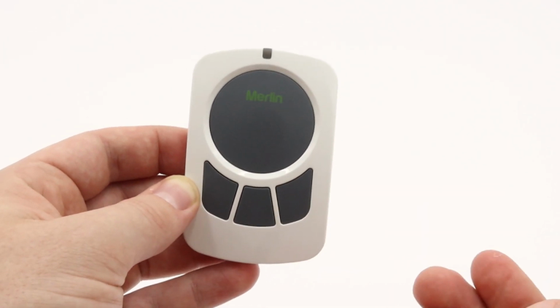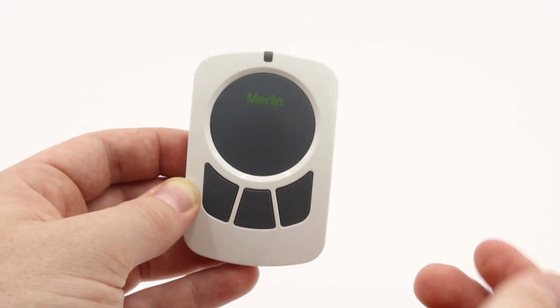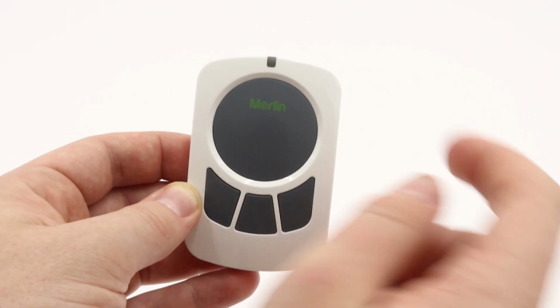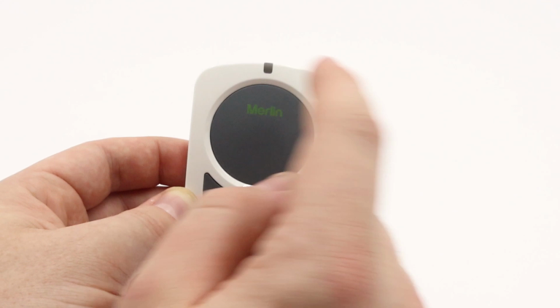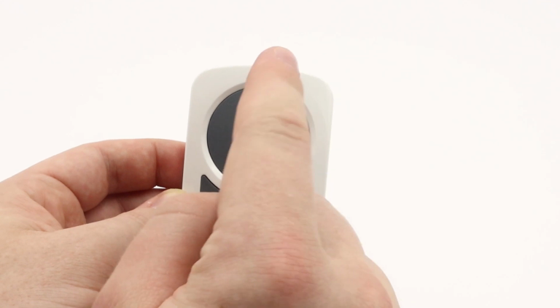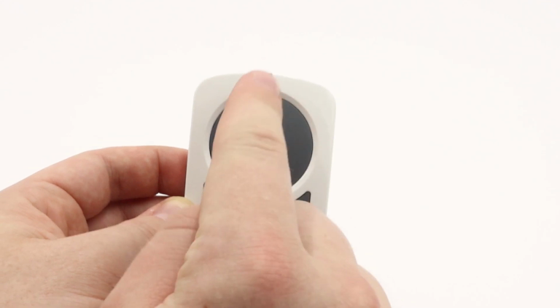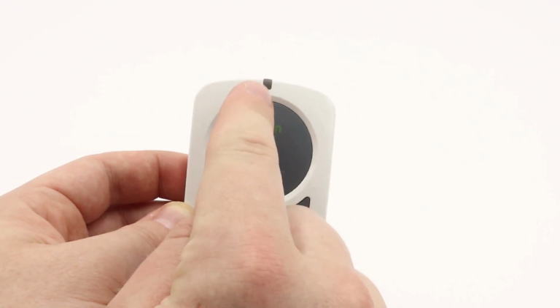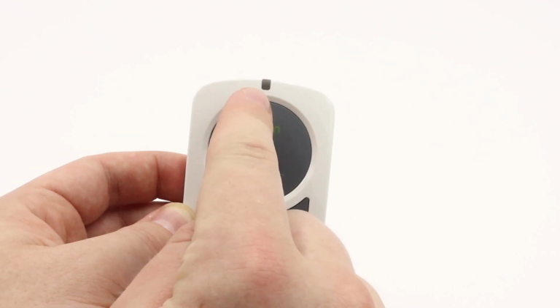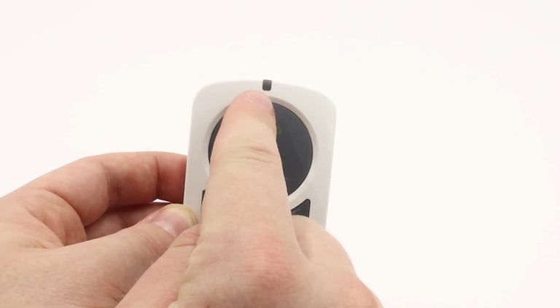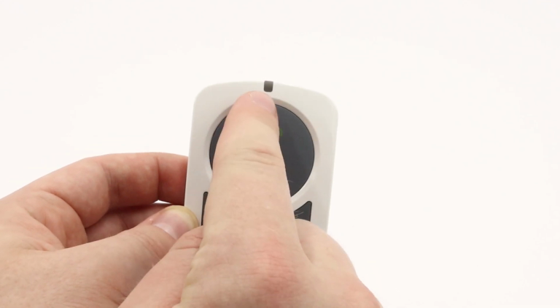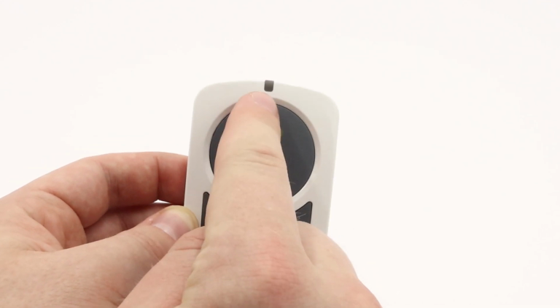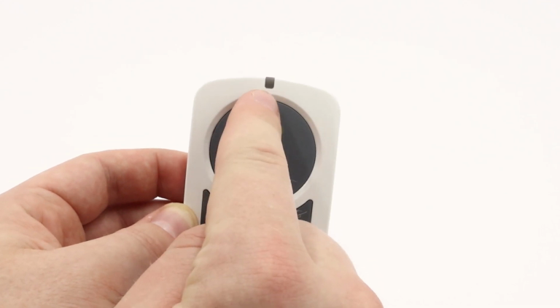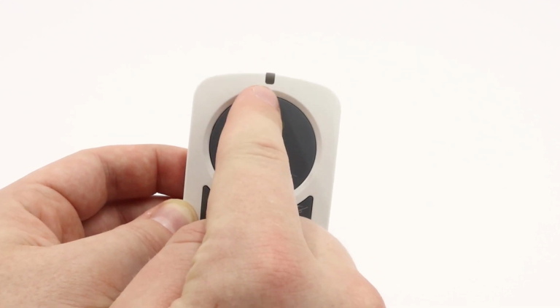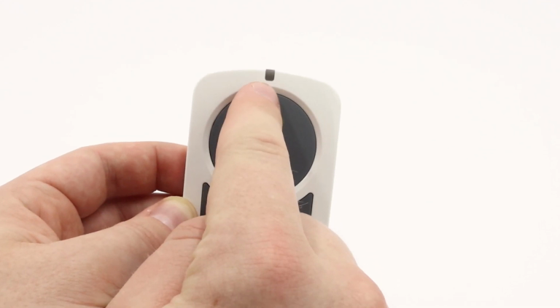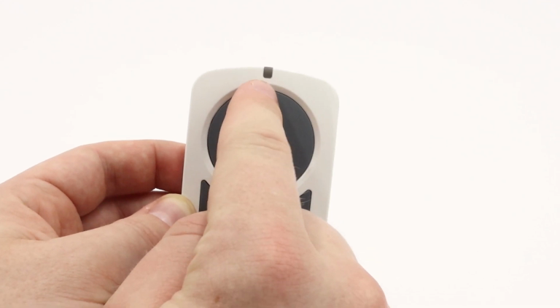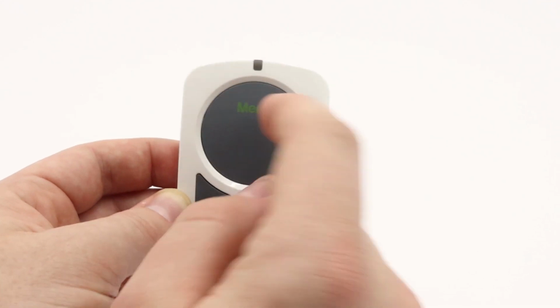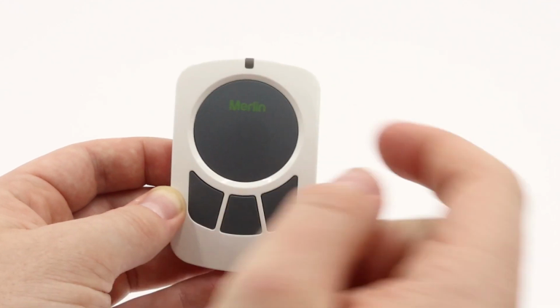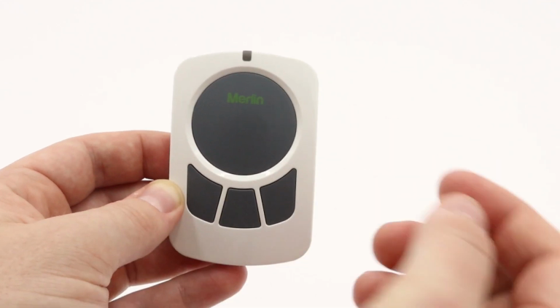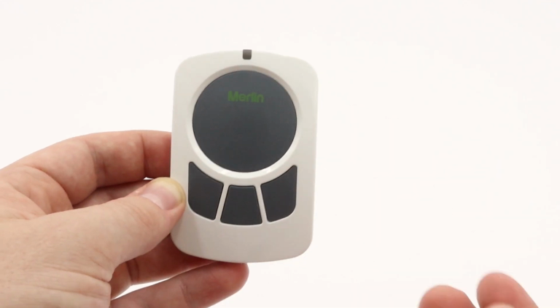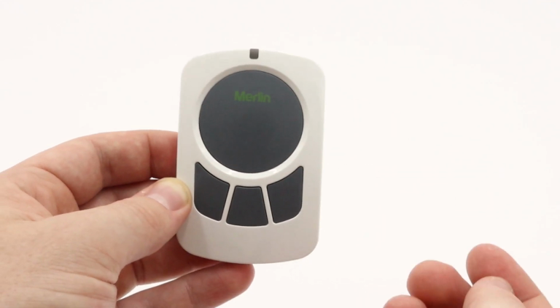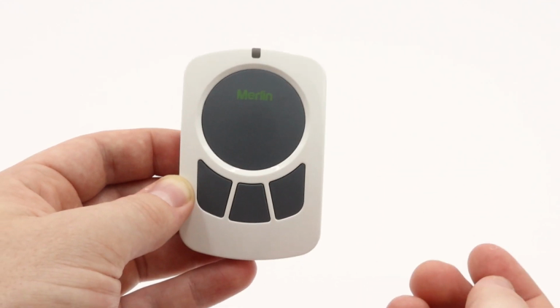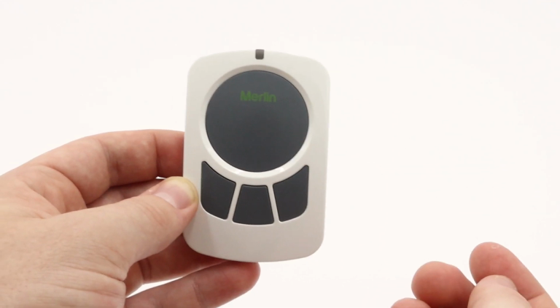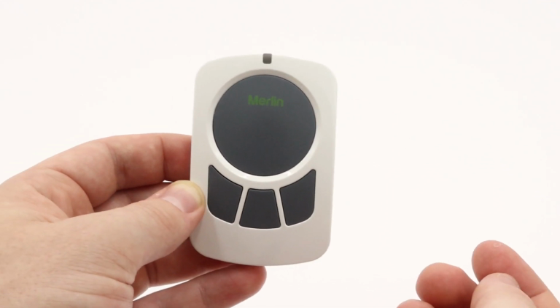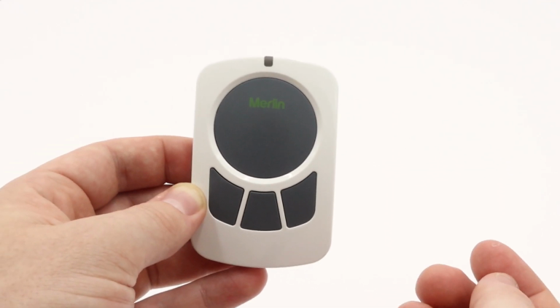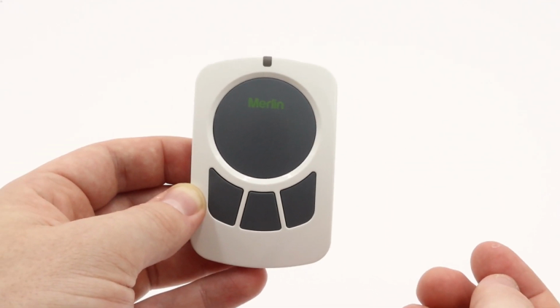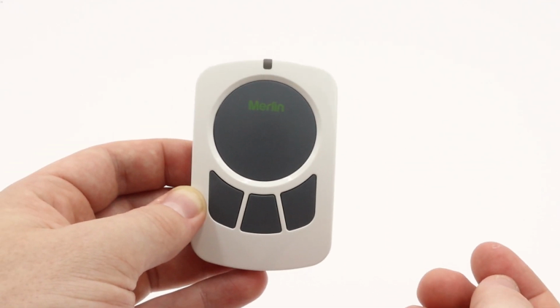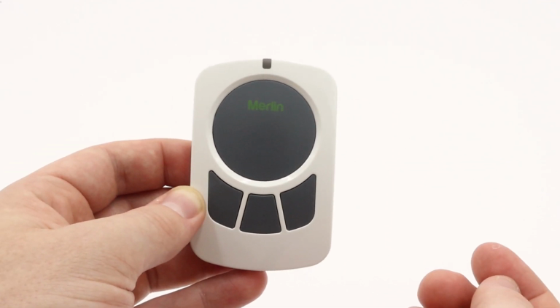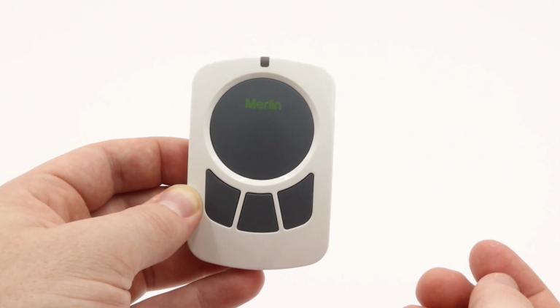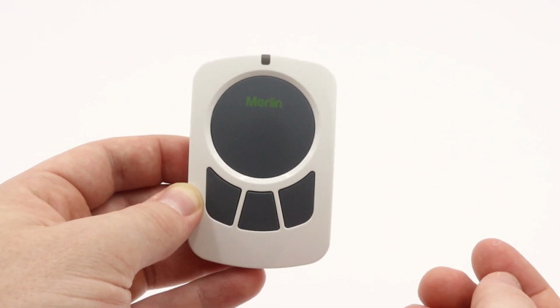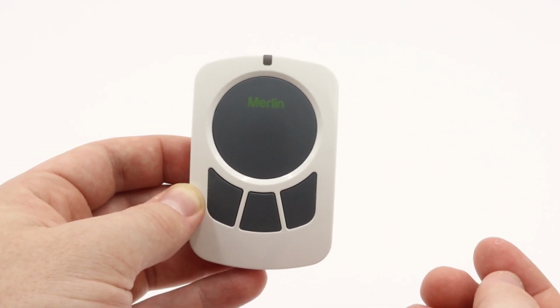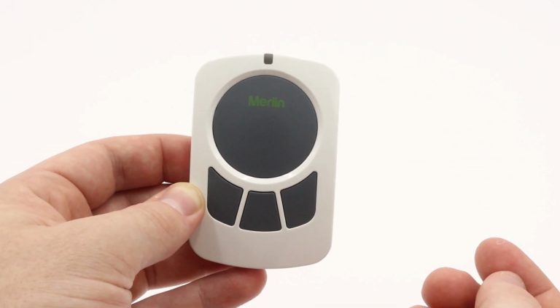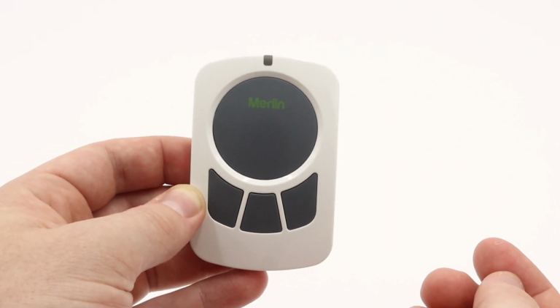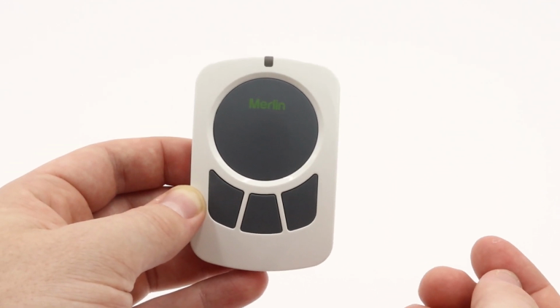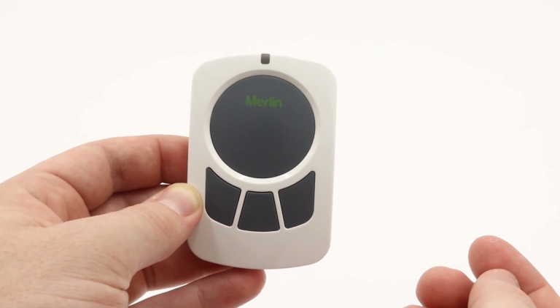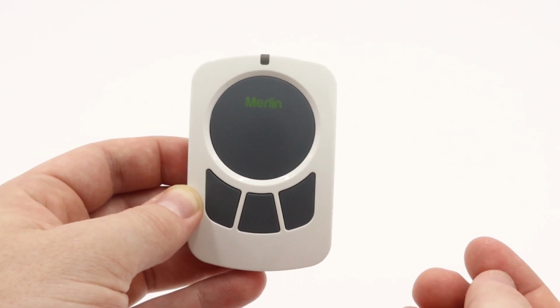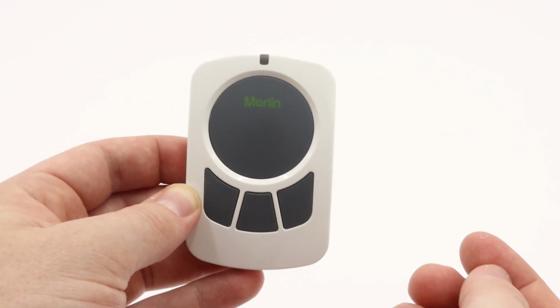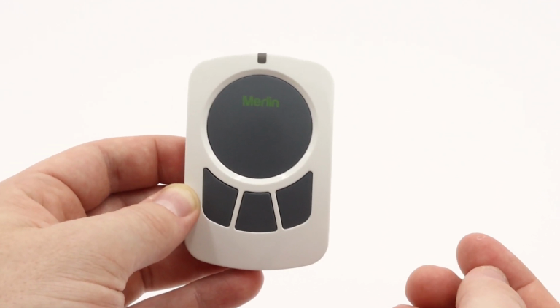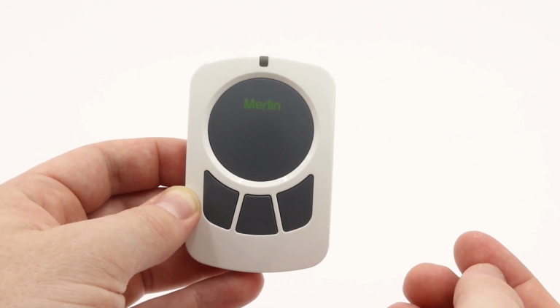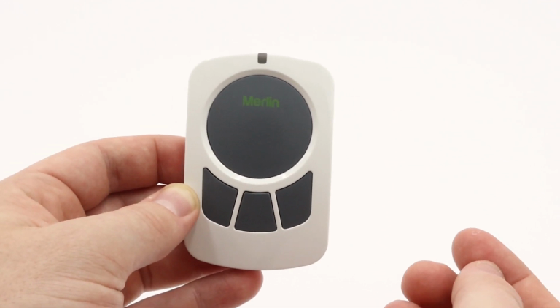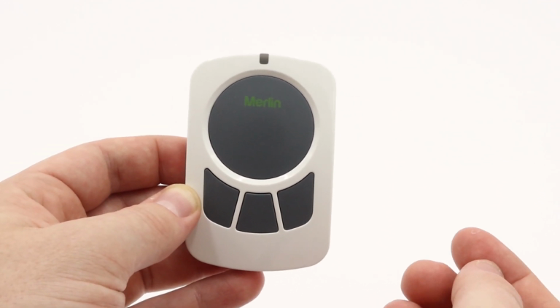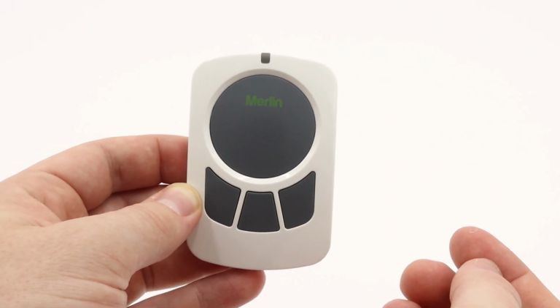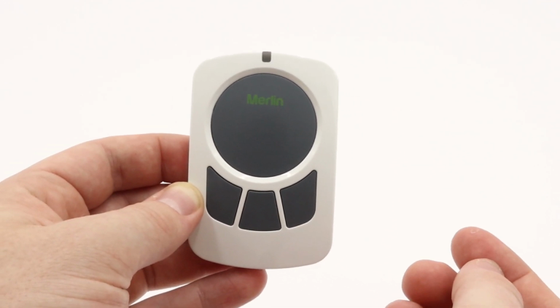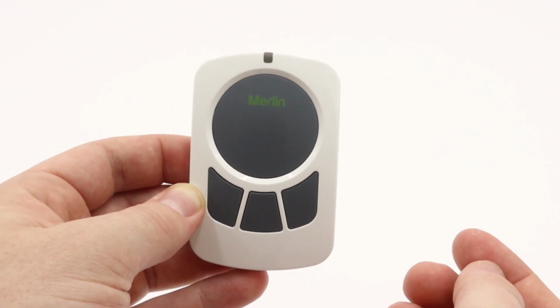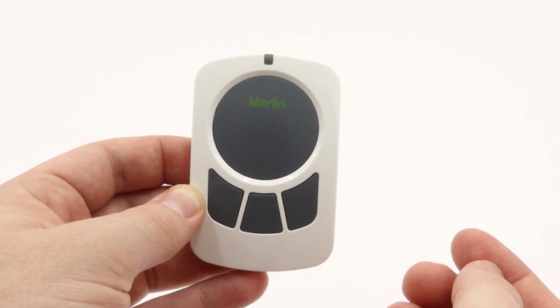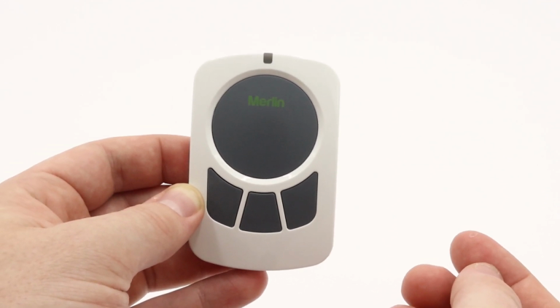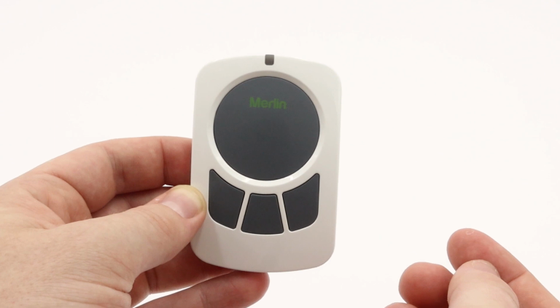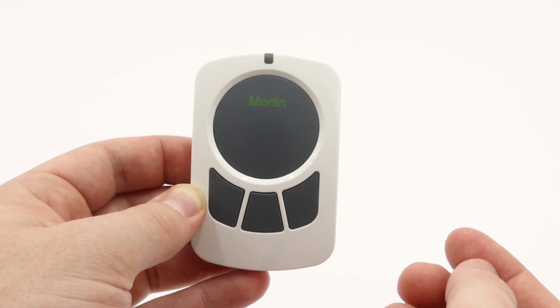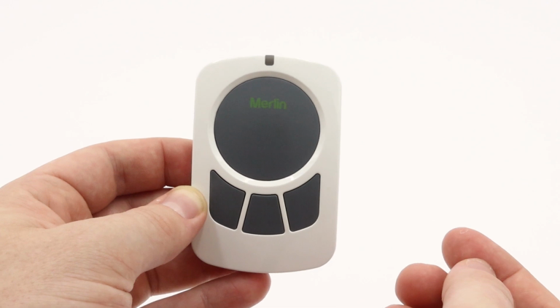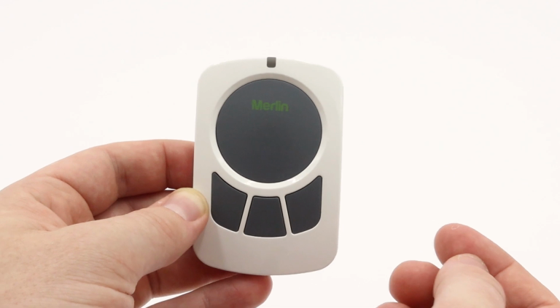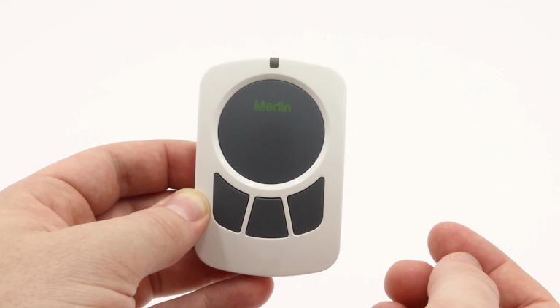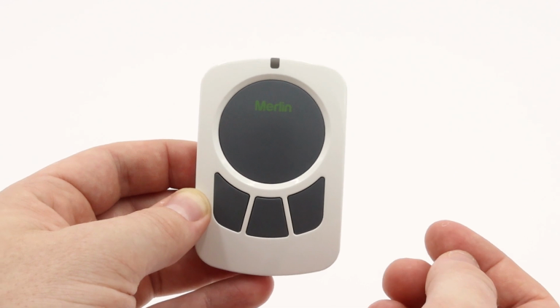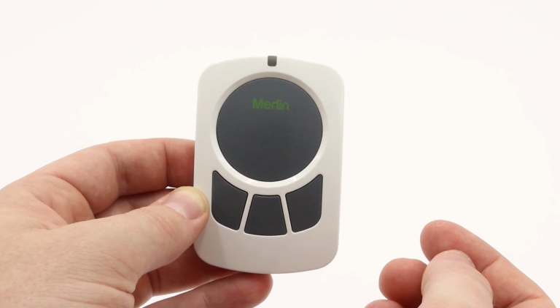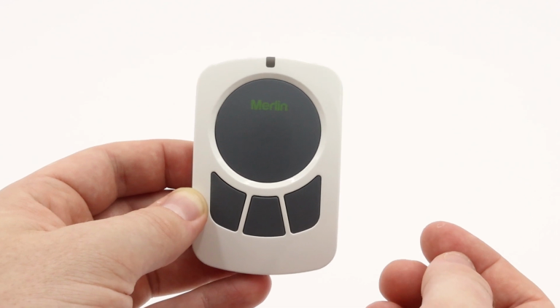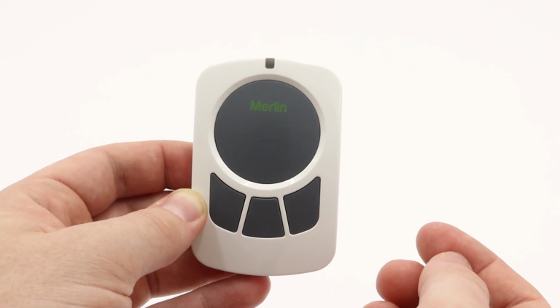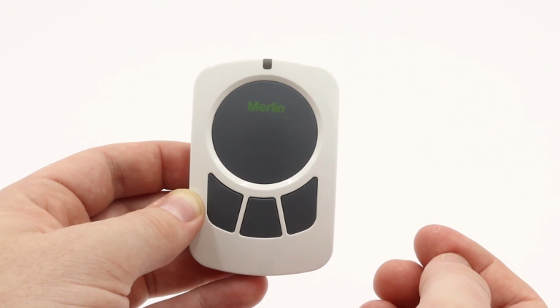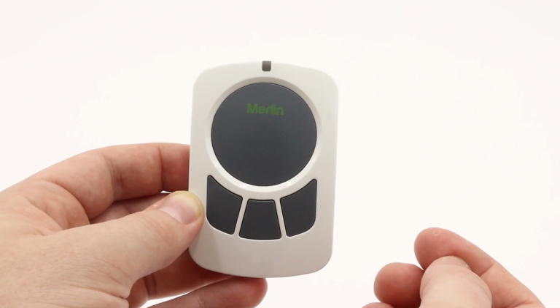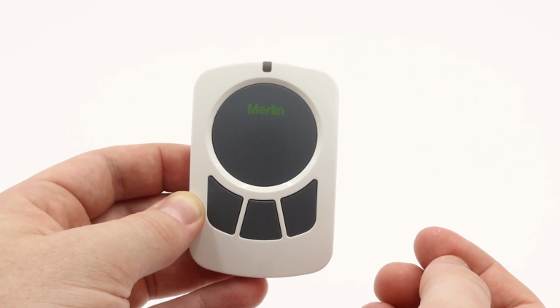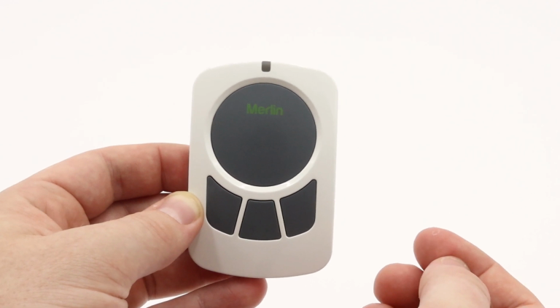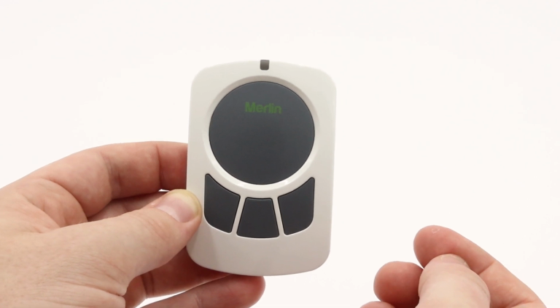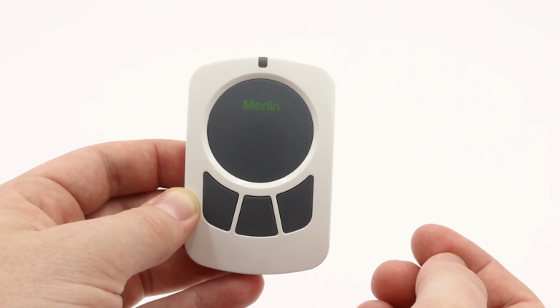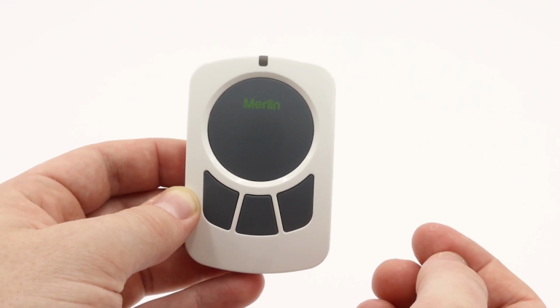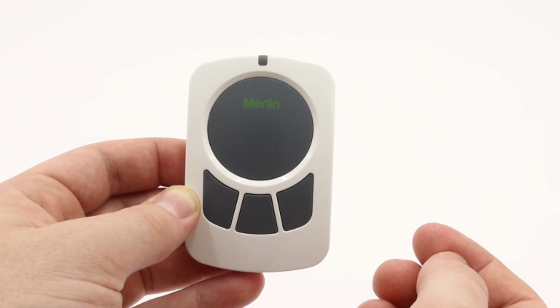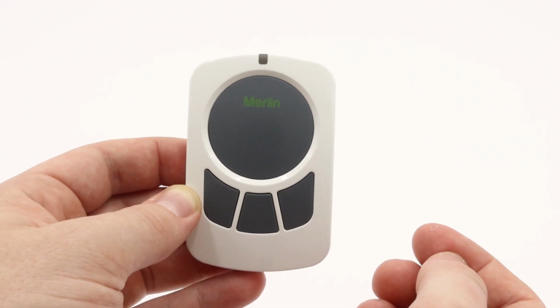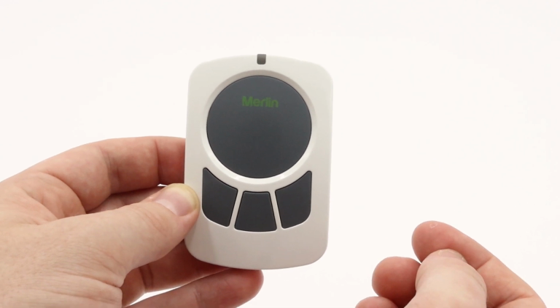Now as the light has gone out, this indicates that the wall button has now been successfully programmed into your Merlin Plus motor.